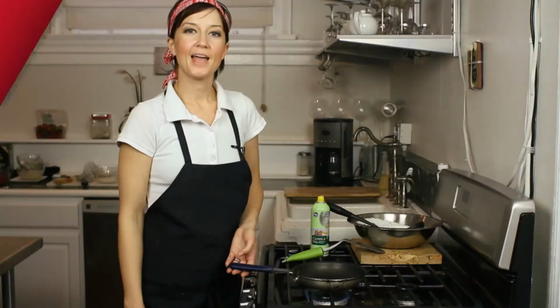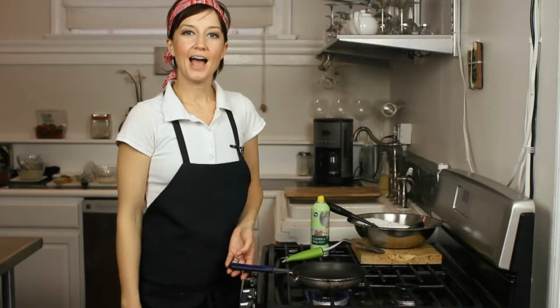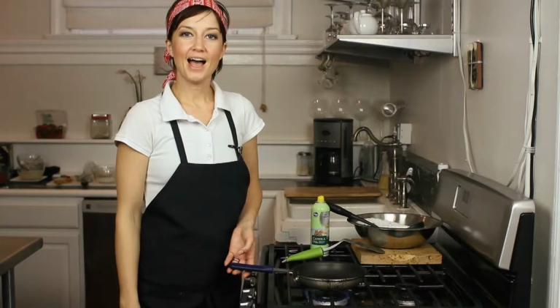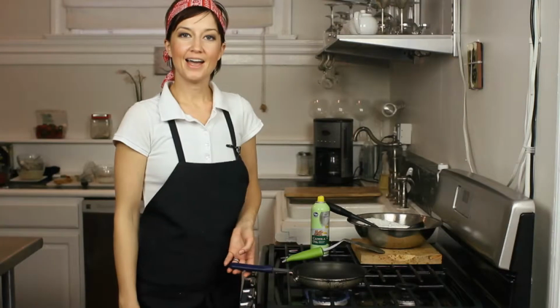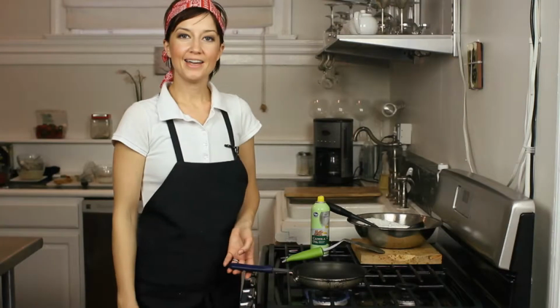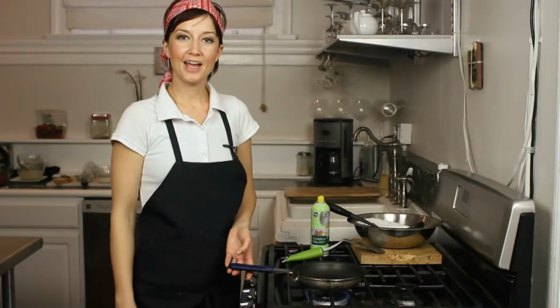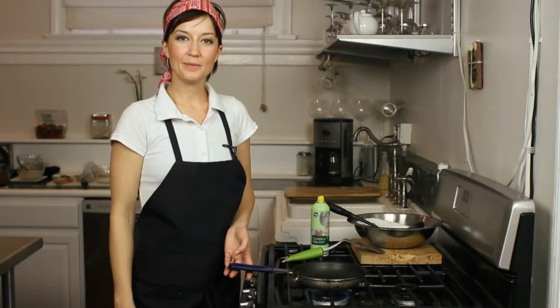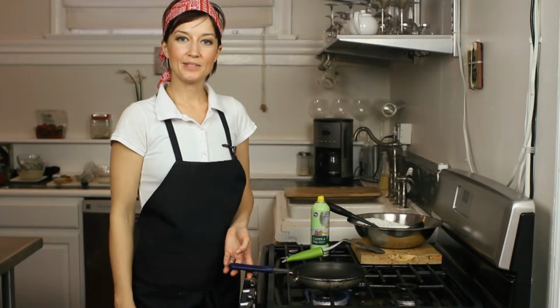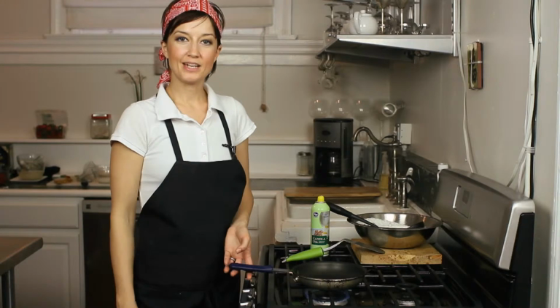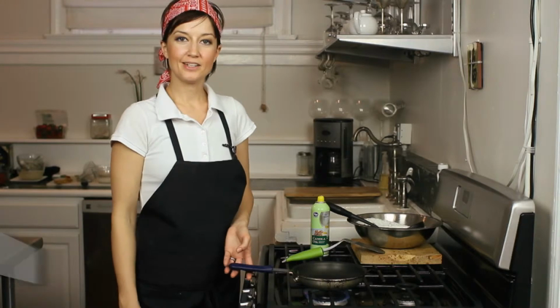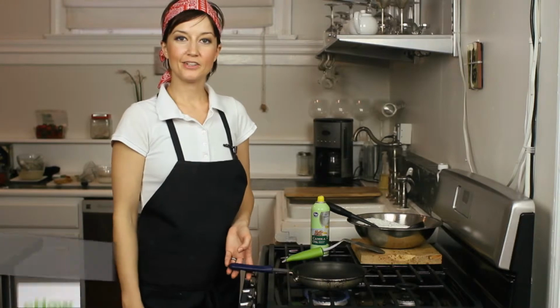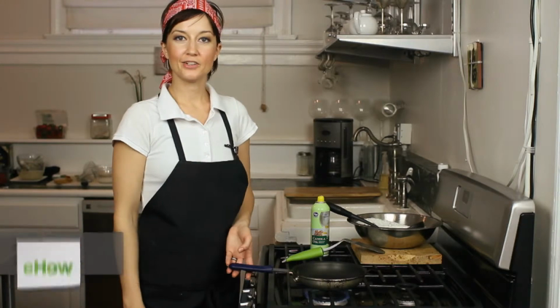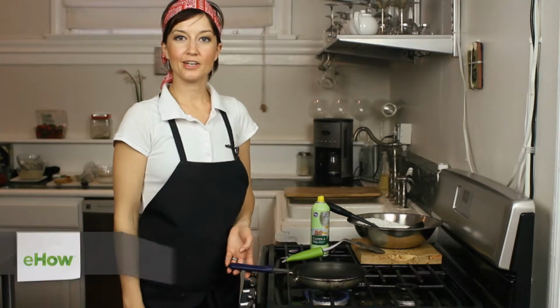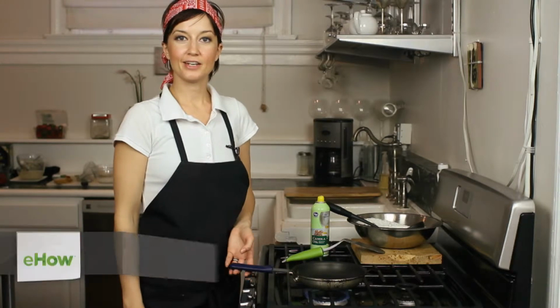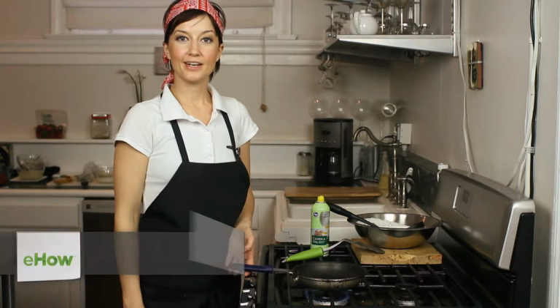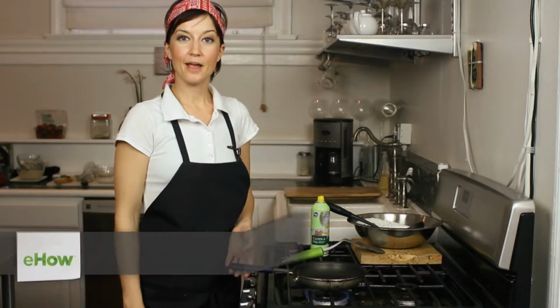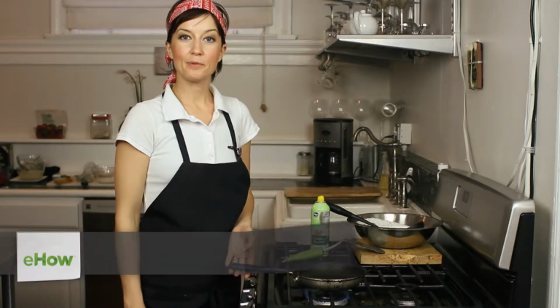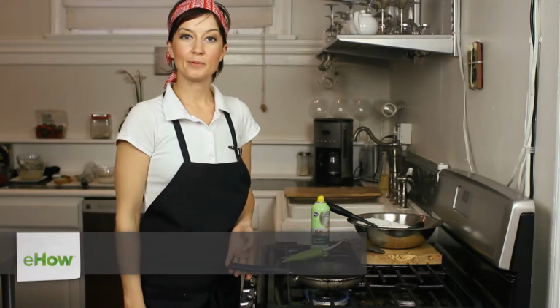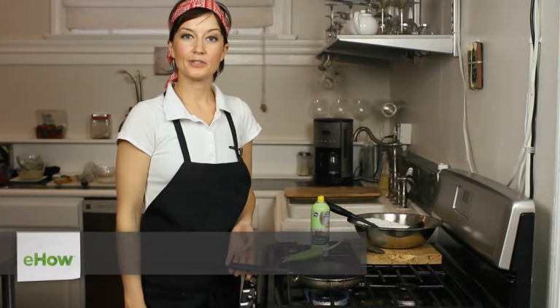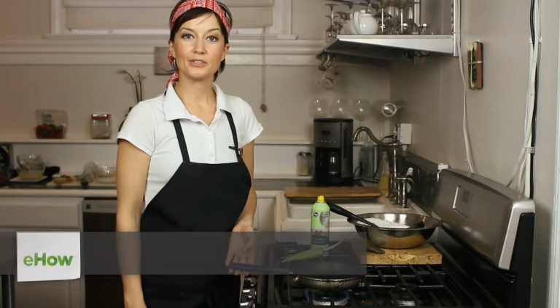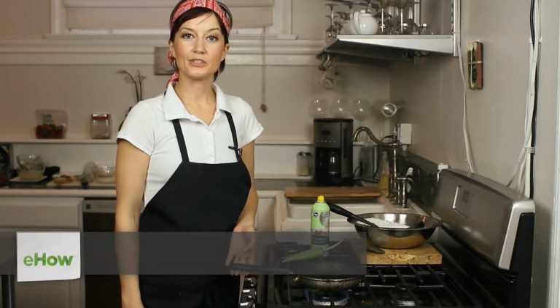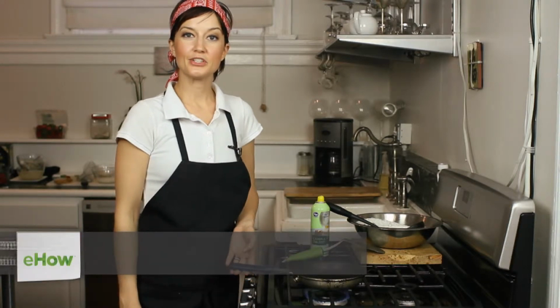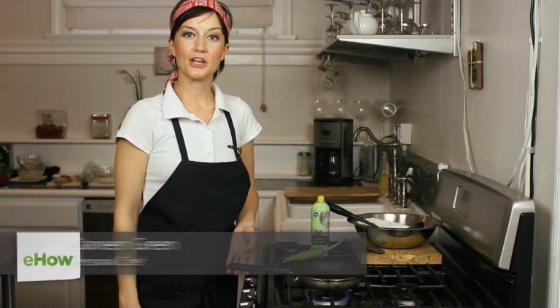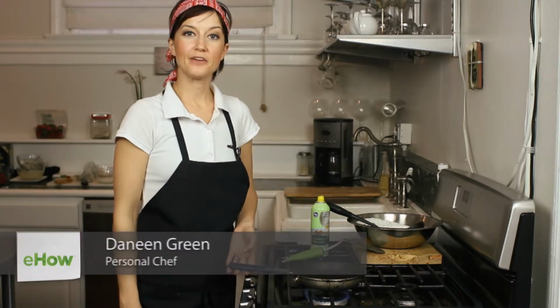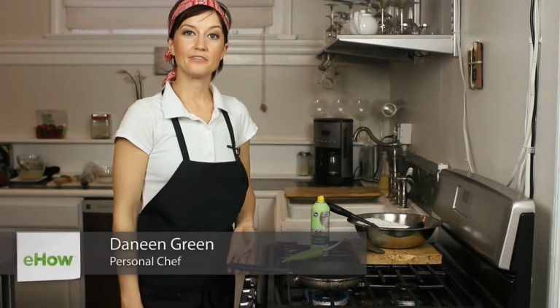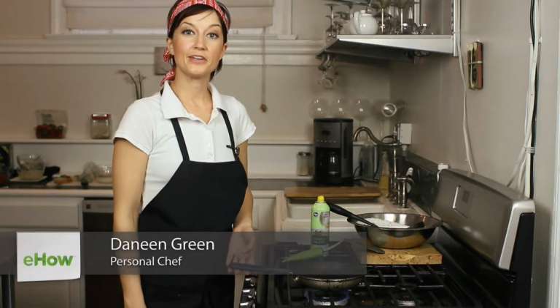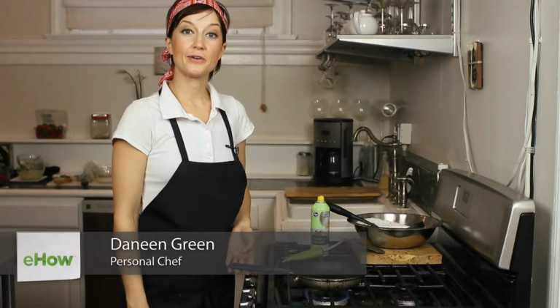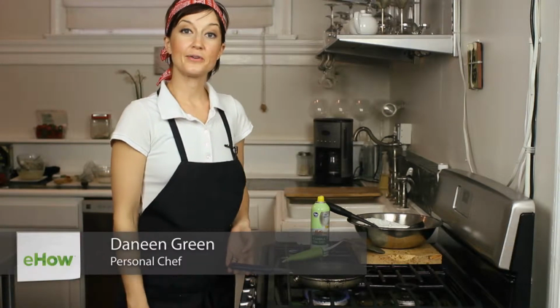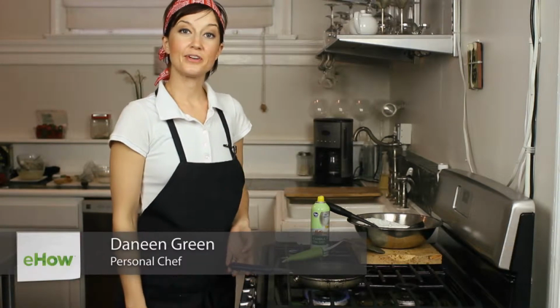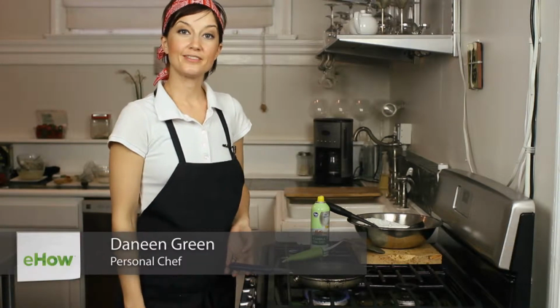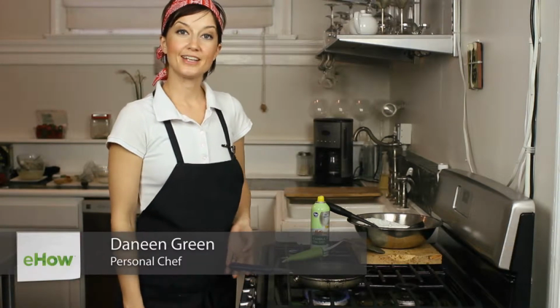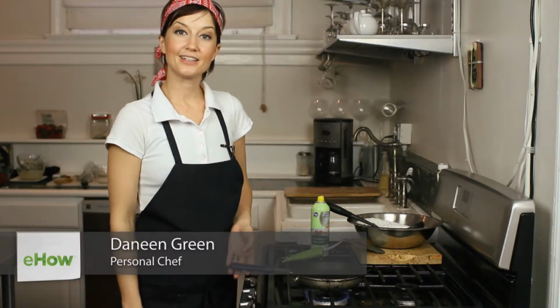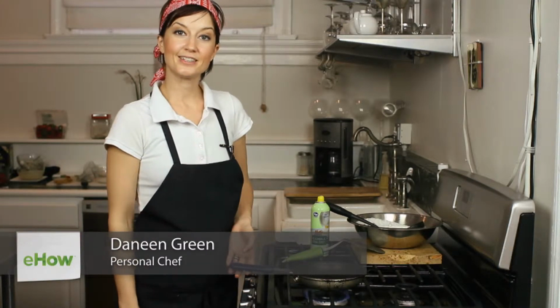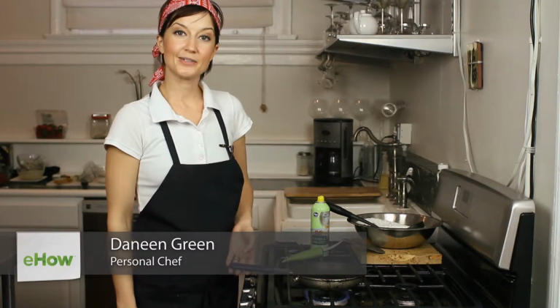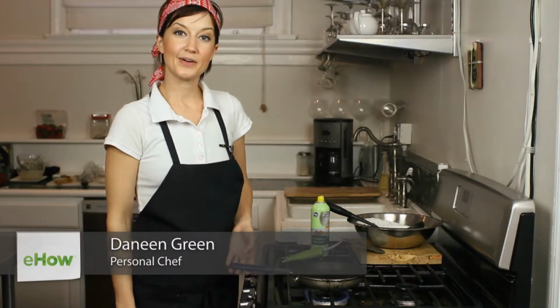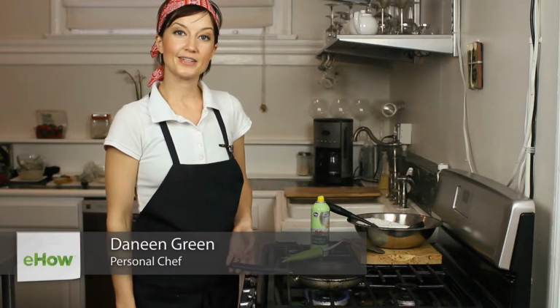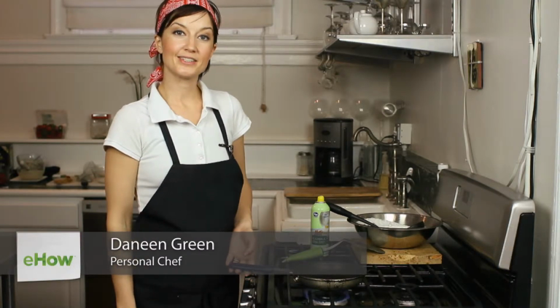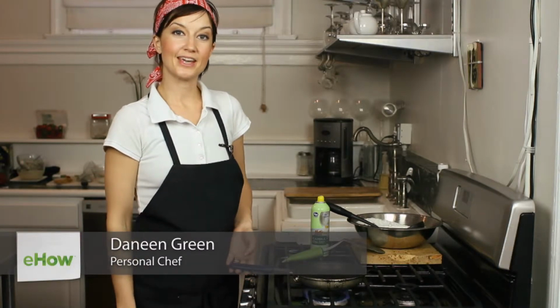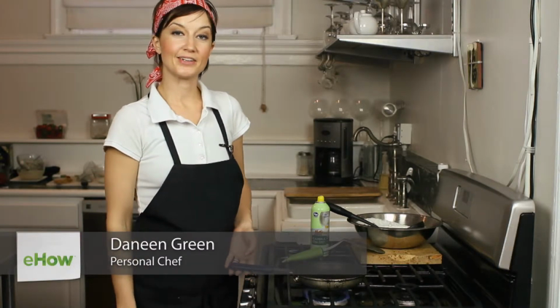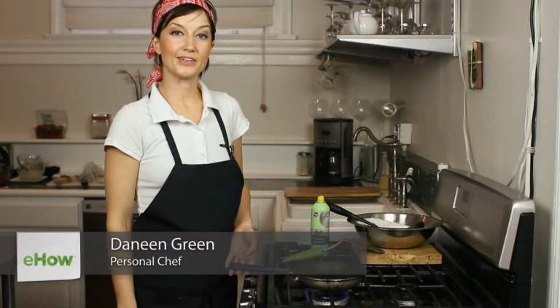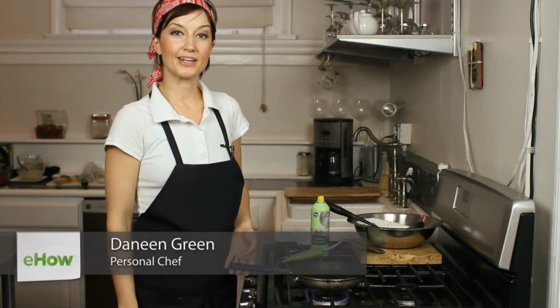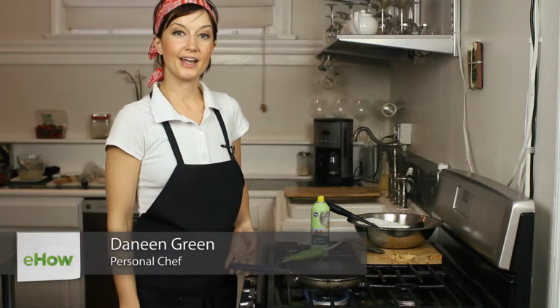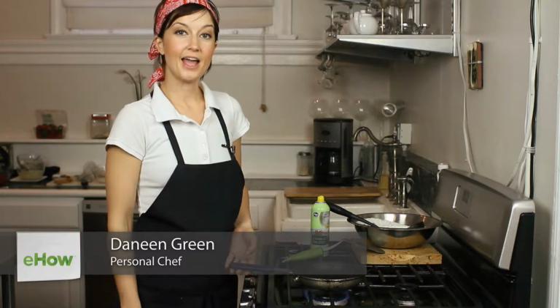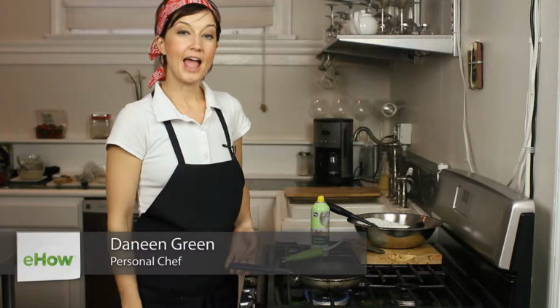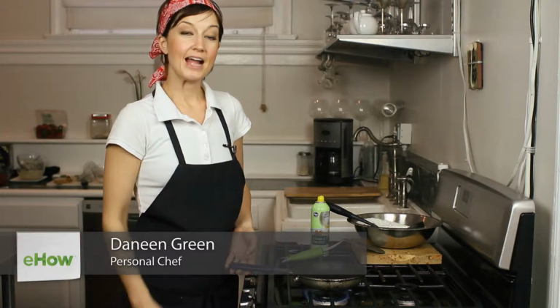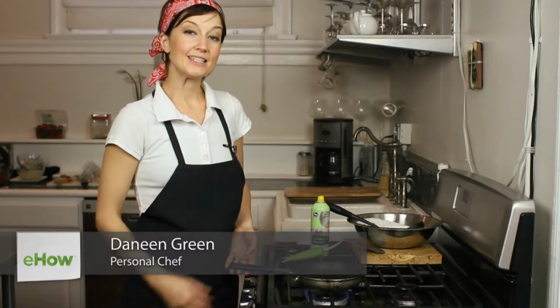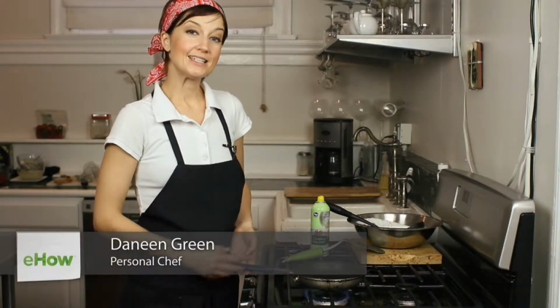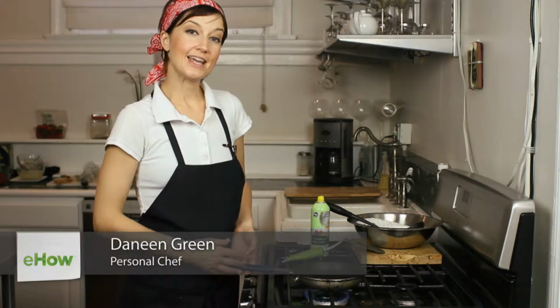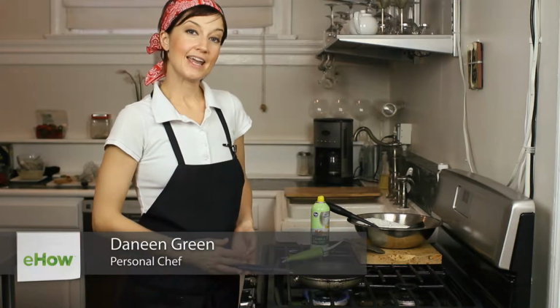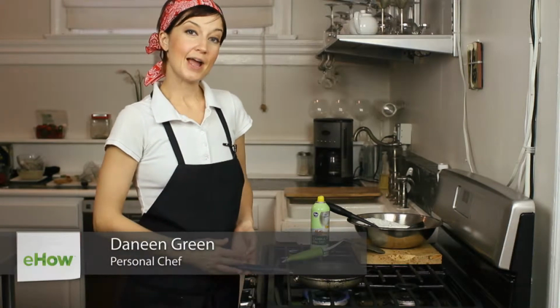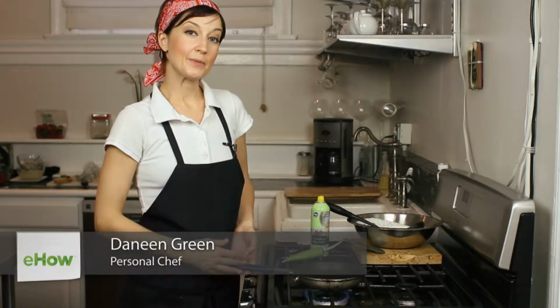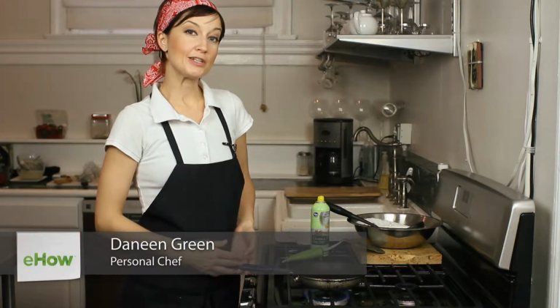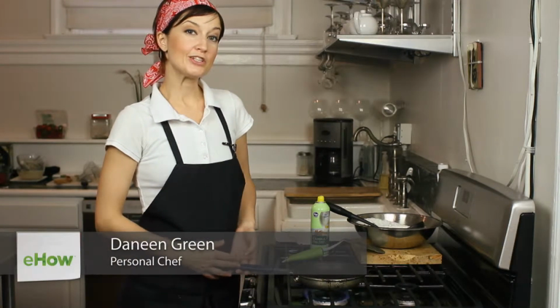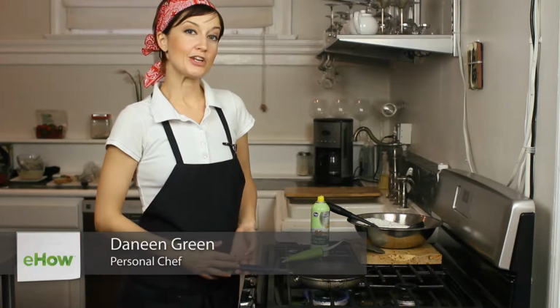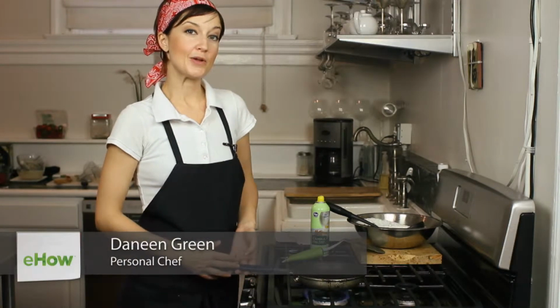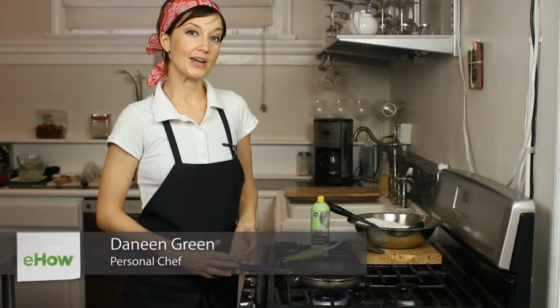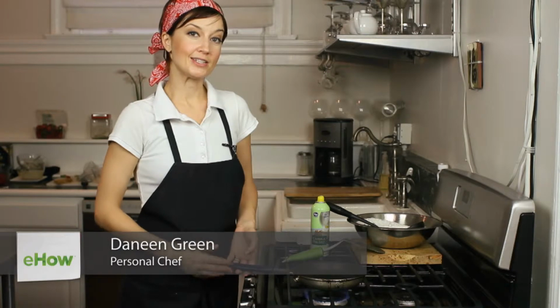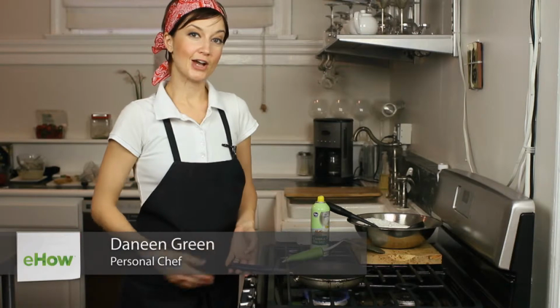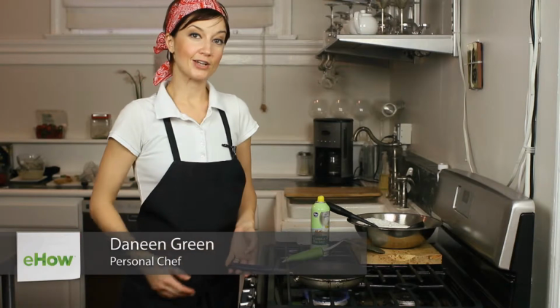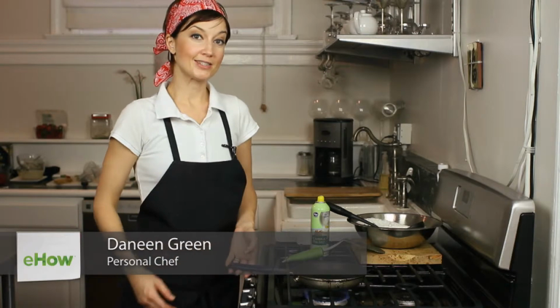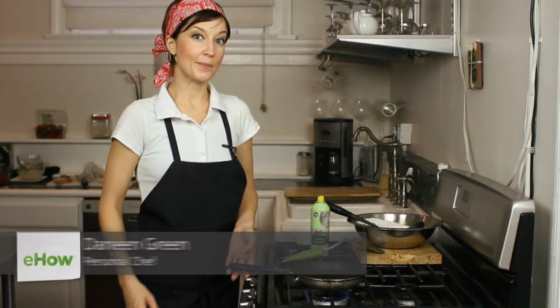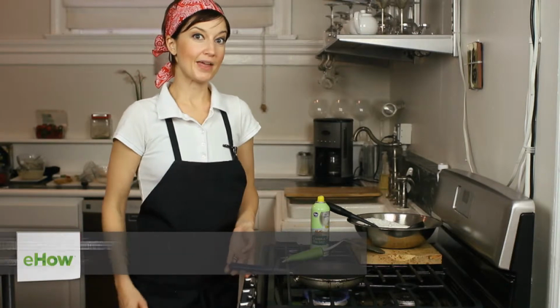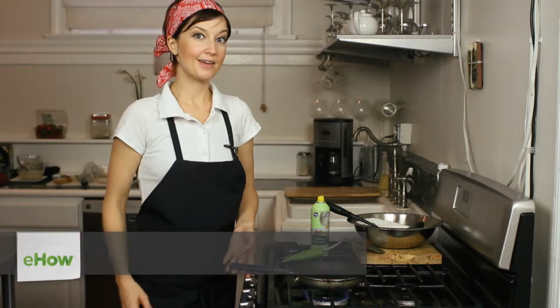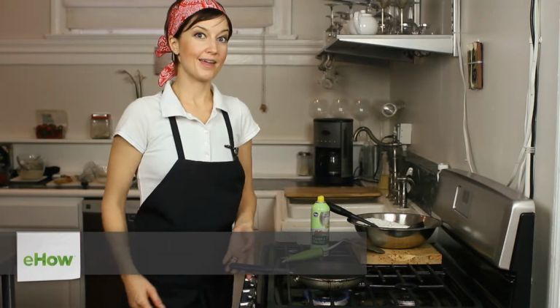Hi, I'm Daneen Green. I'm a personal chef and owner of Daily Squares Catering, and today I'm going to show you how to toss a pancake.